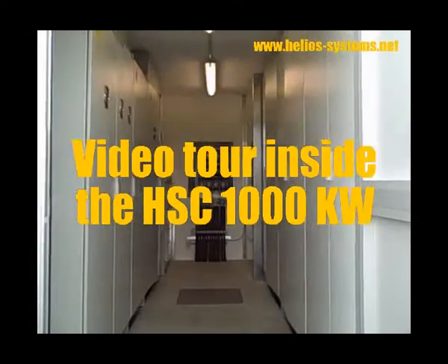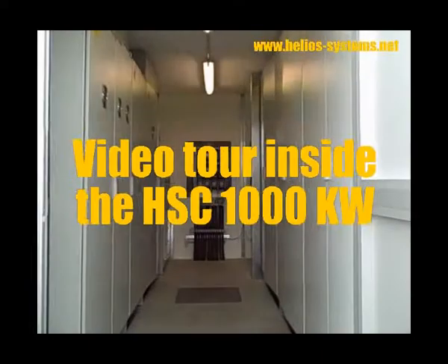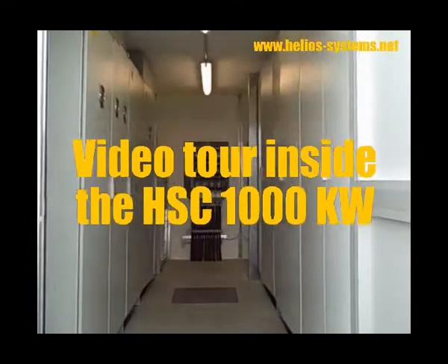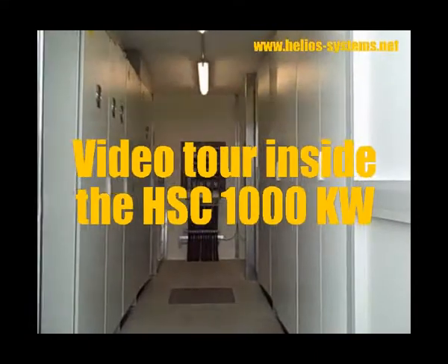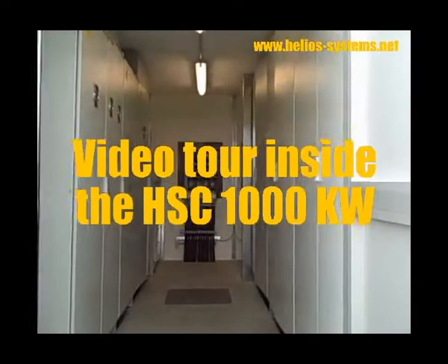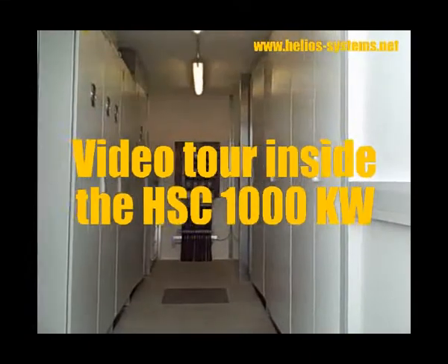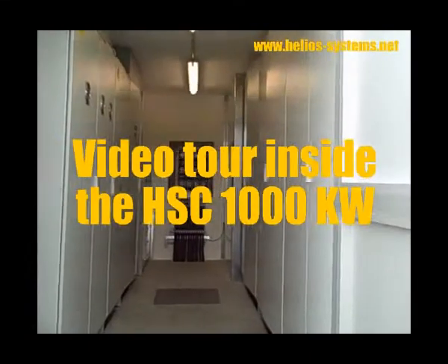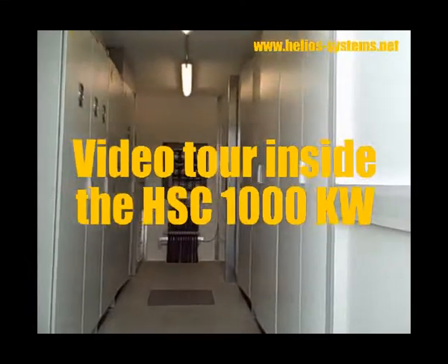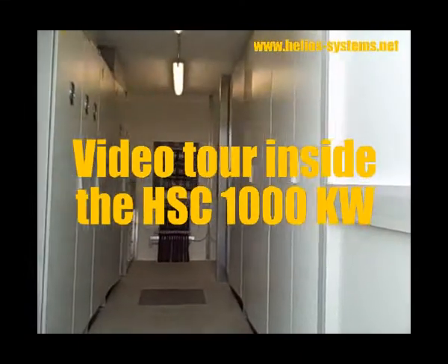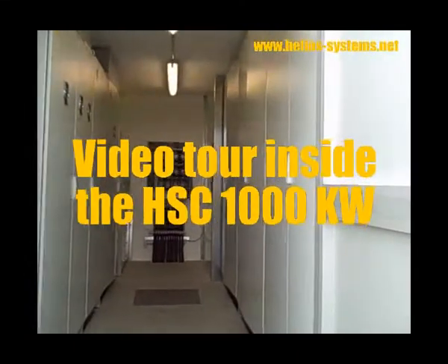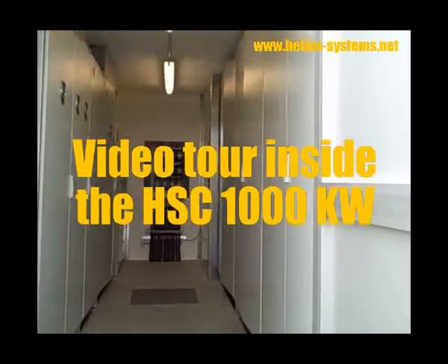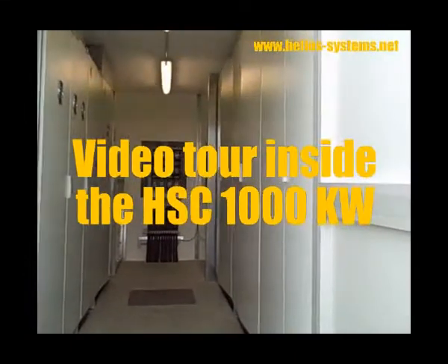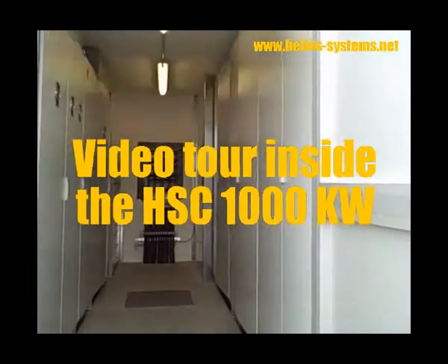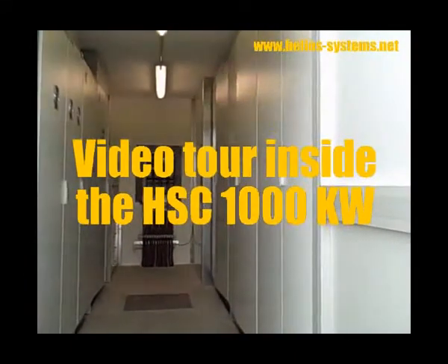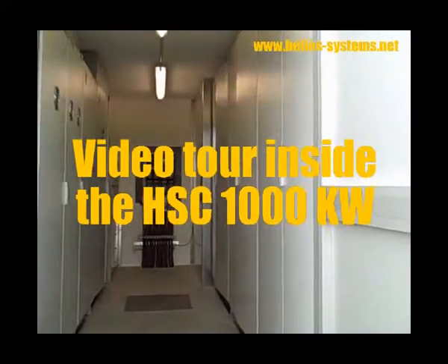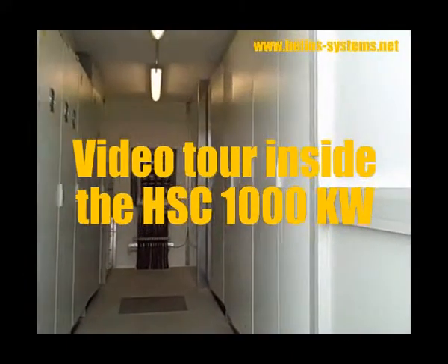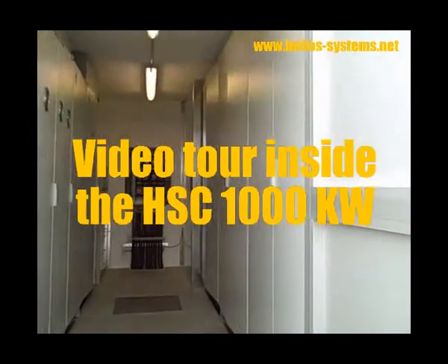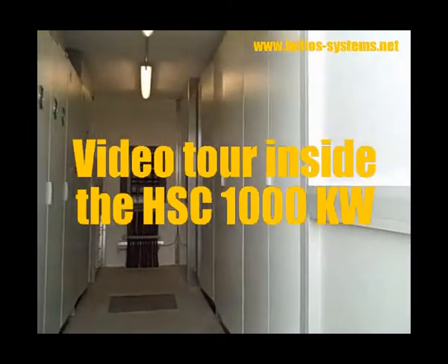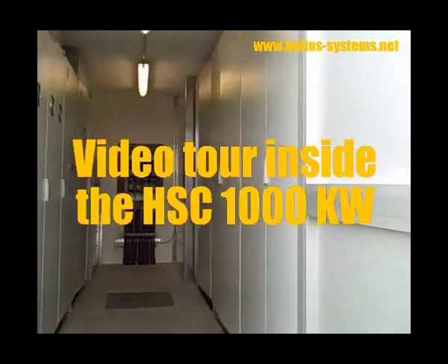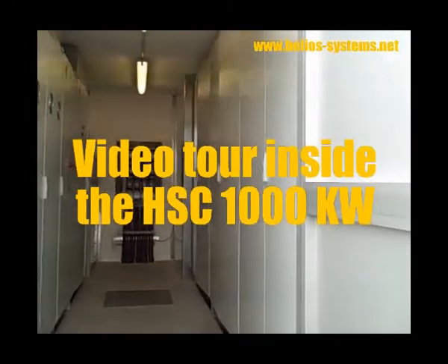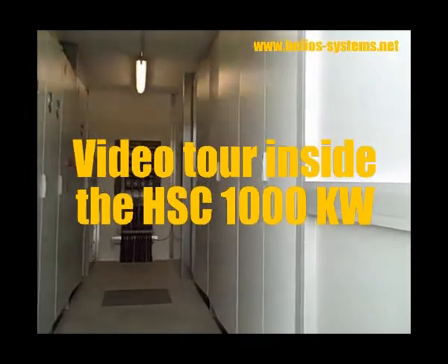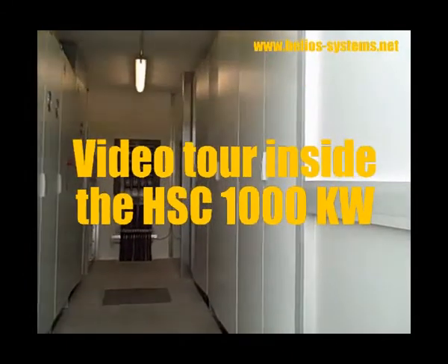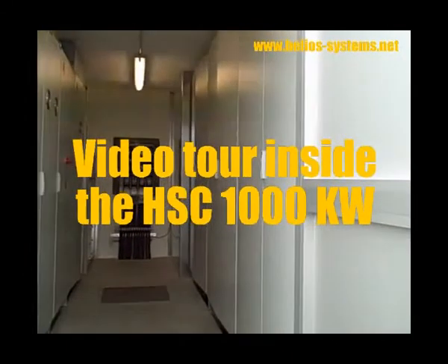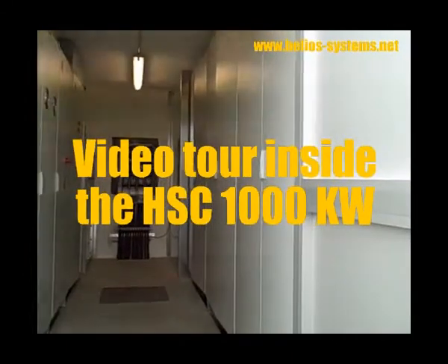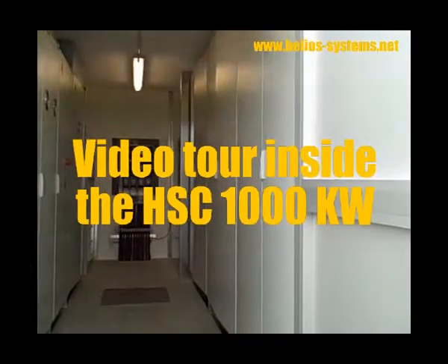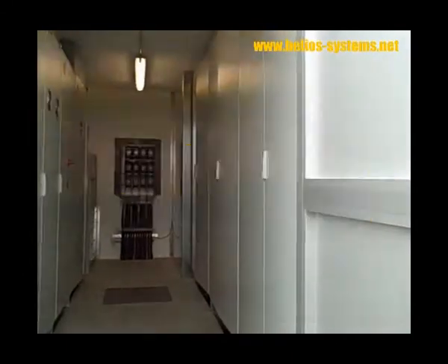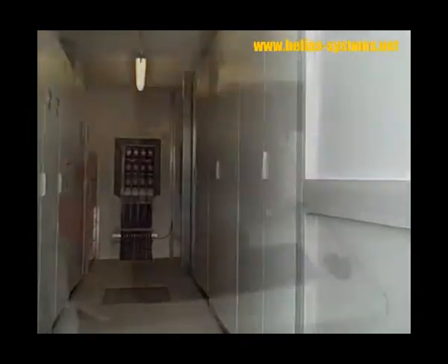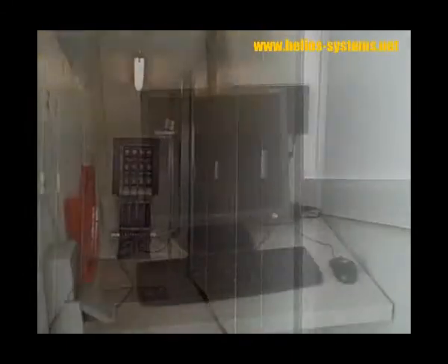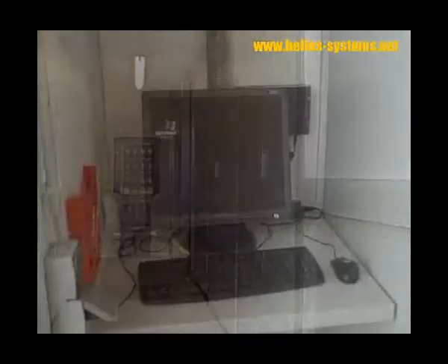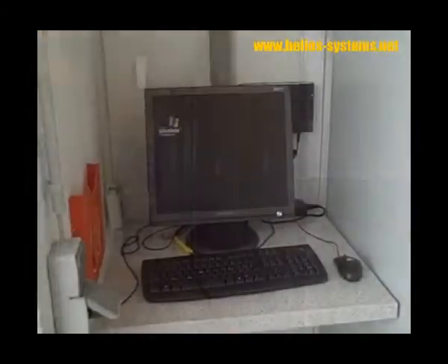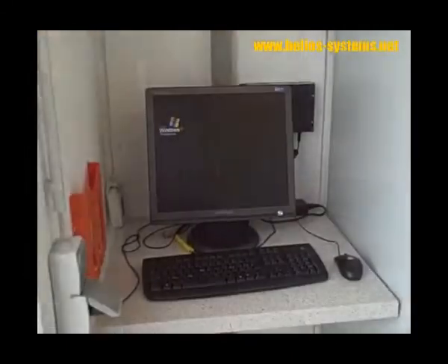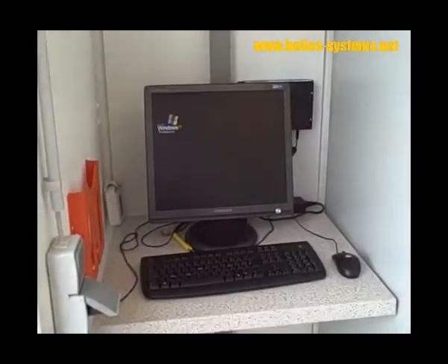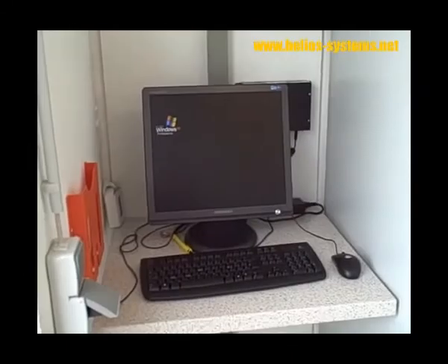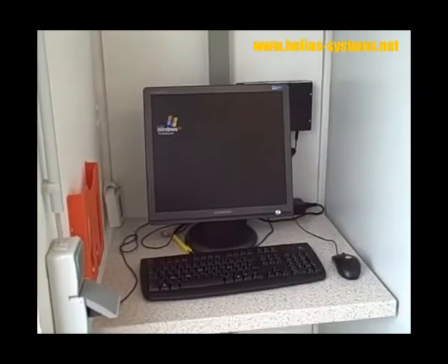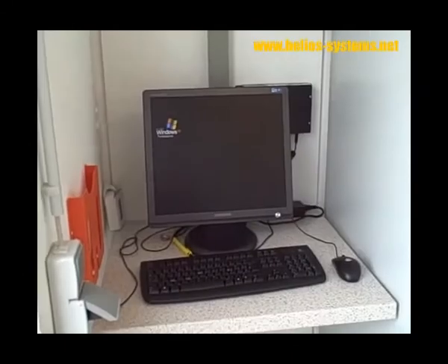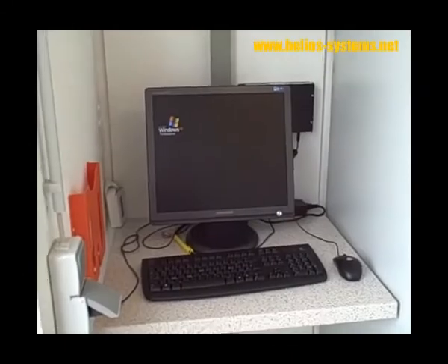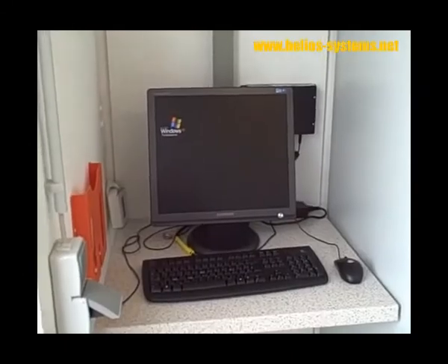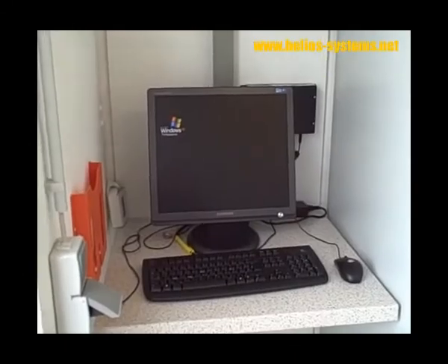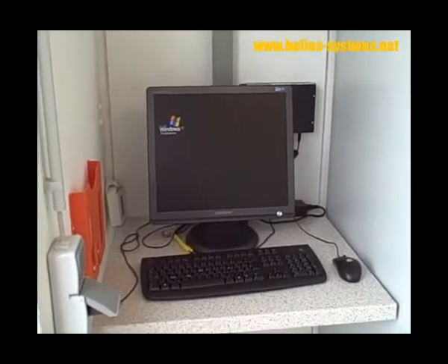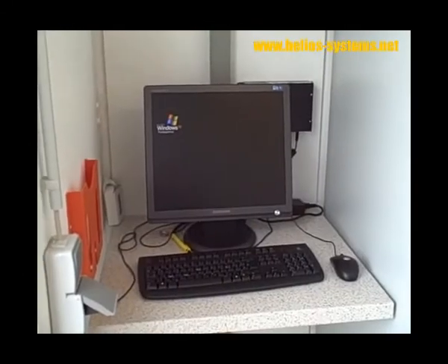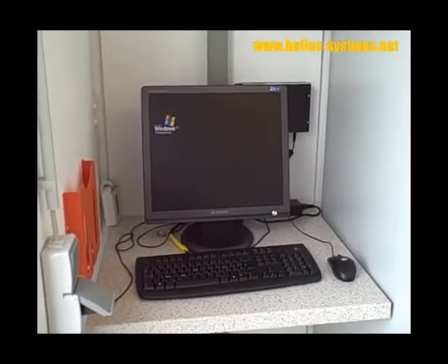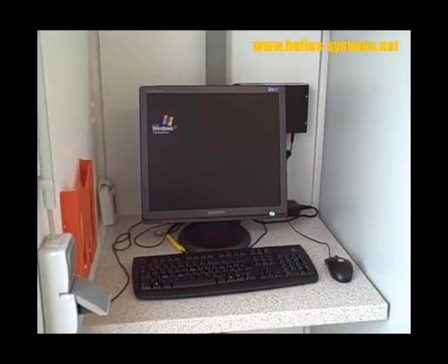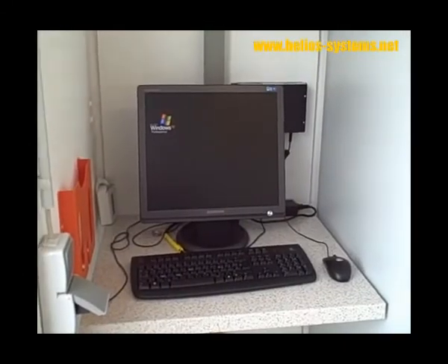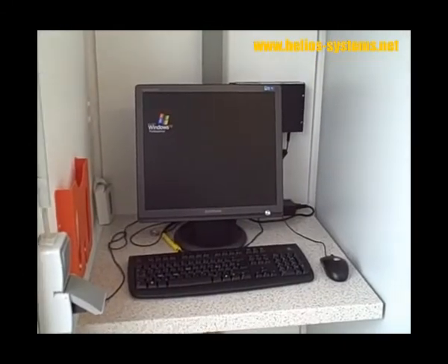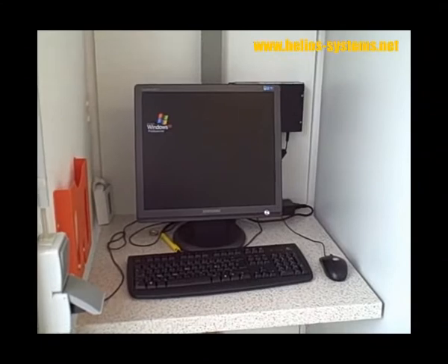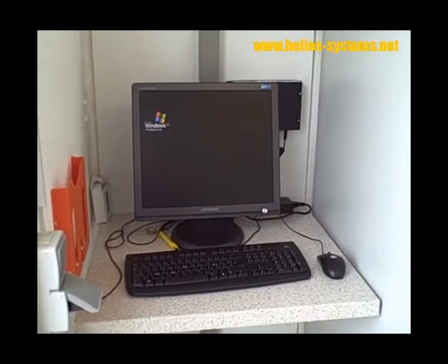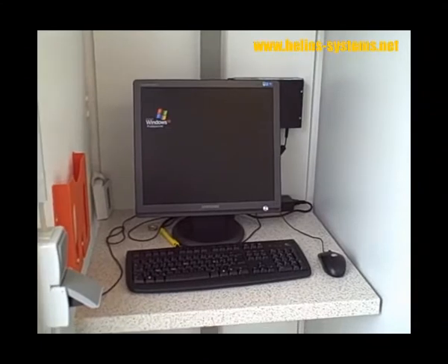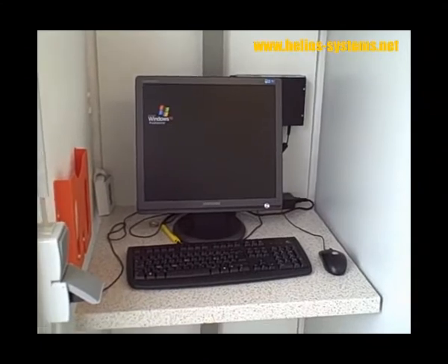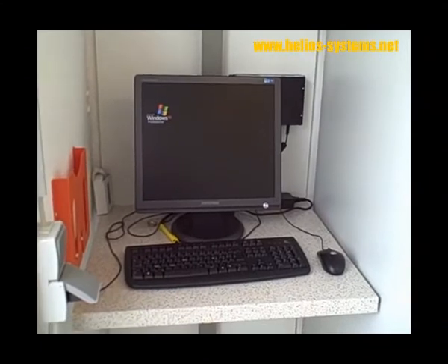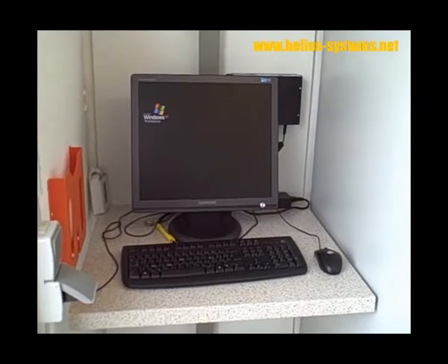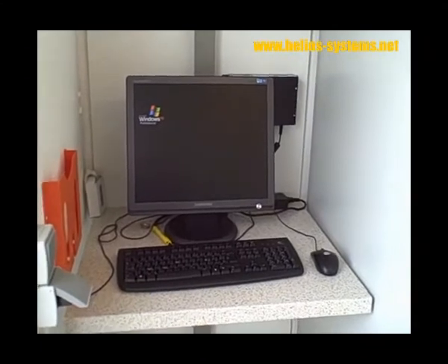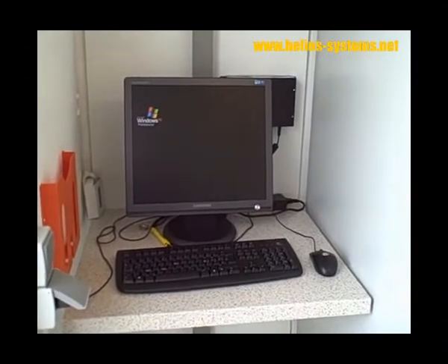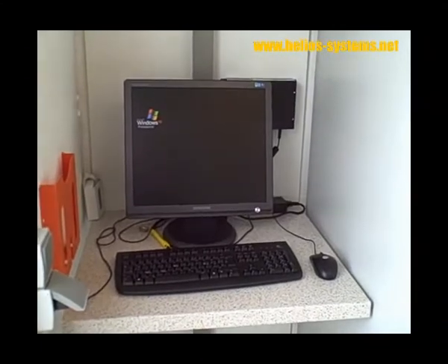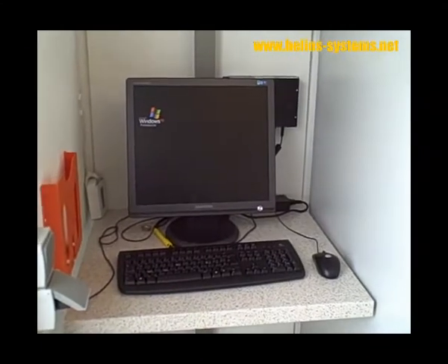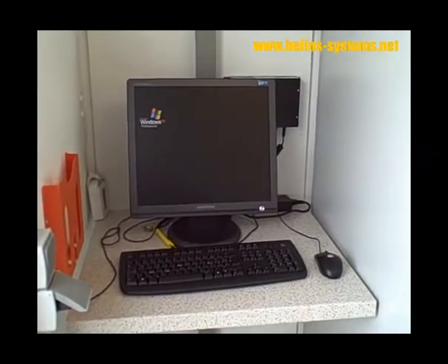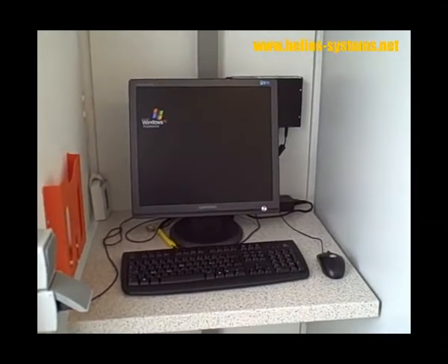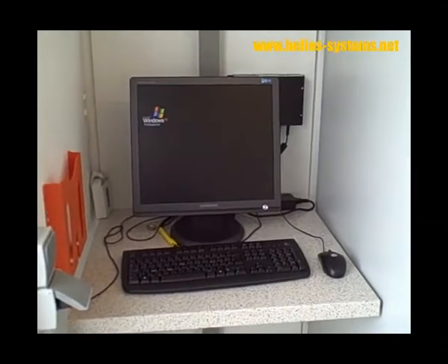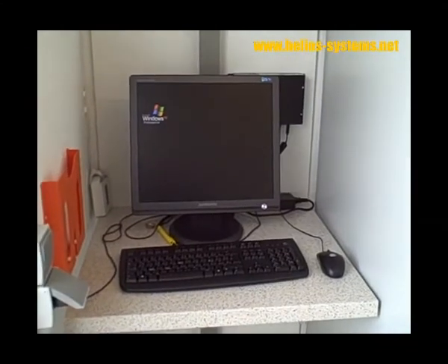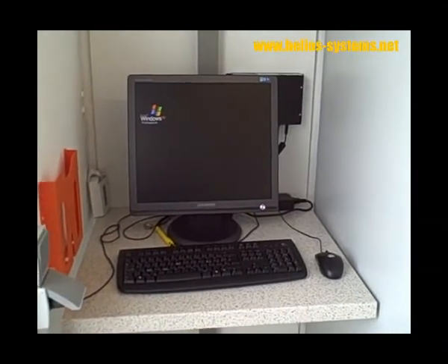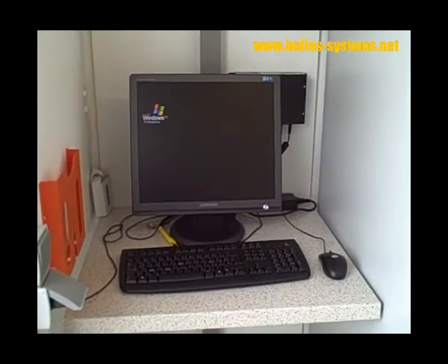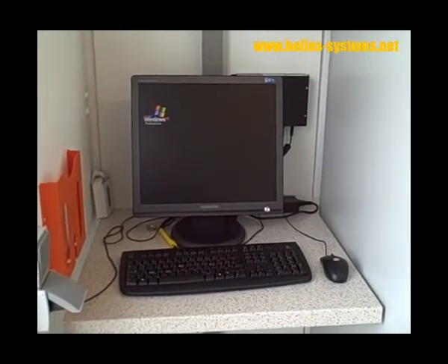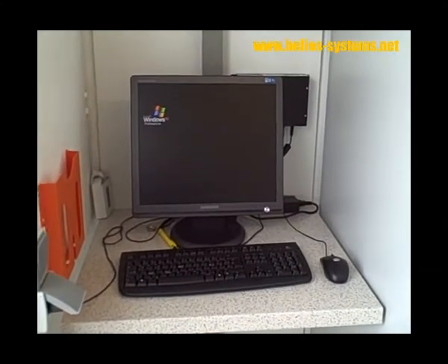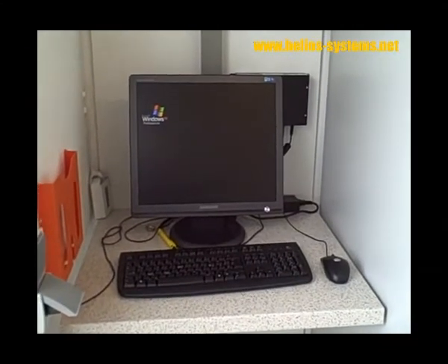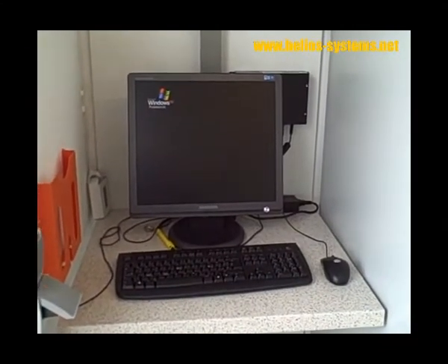Presentation of the inside of the container. Let's make a tour. This is the communication center.